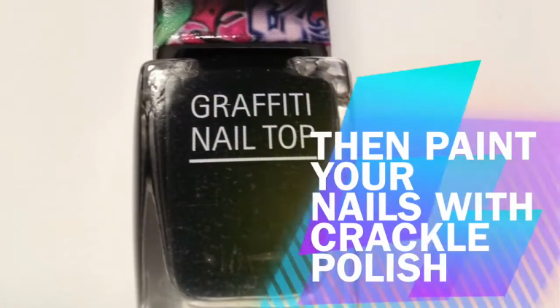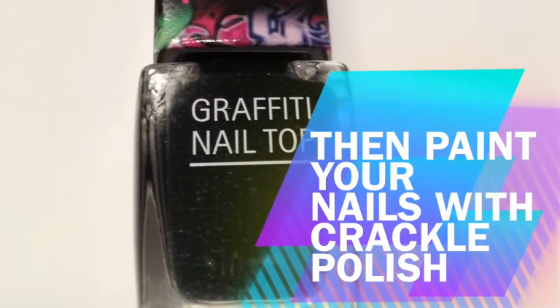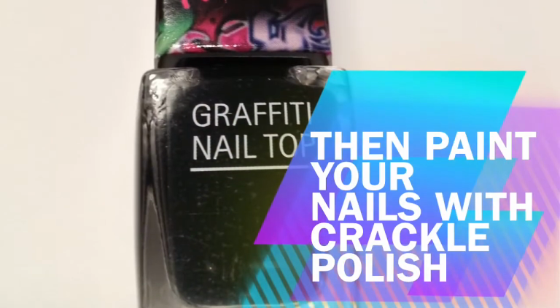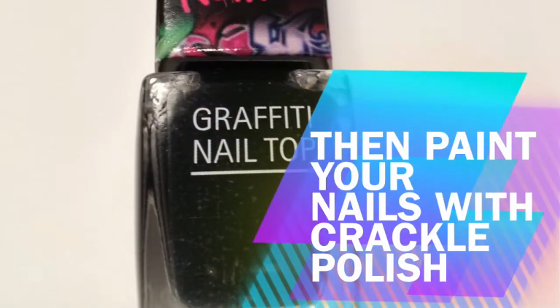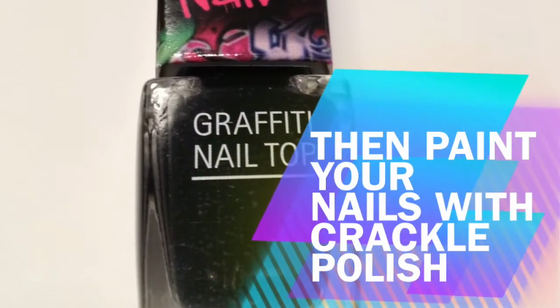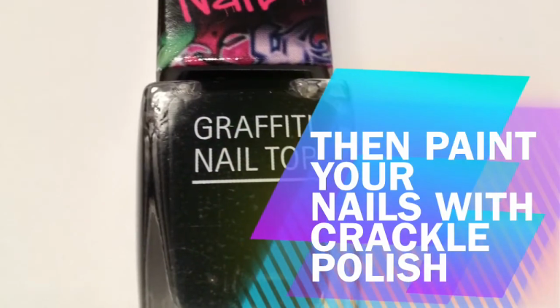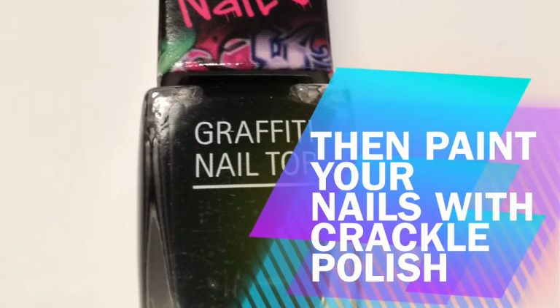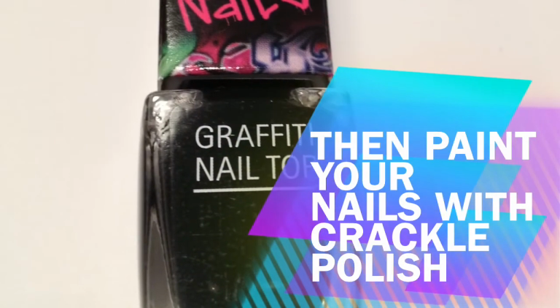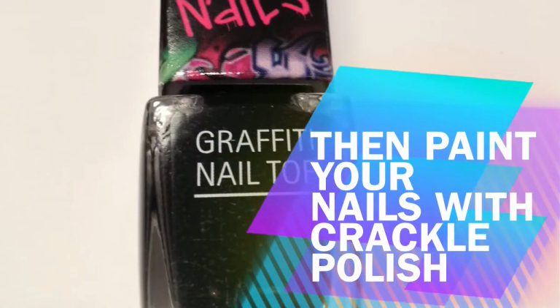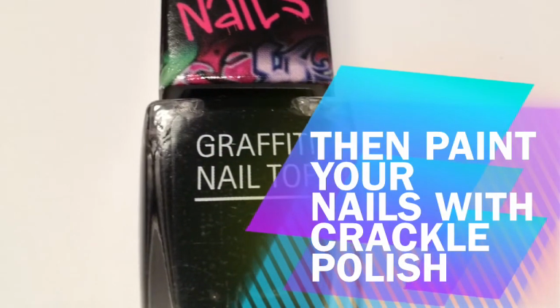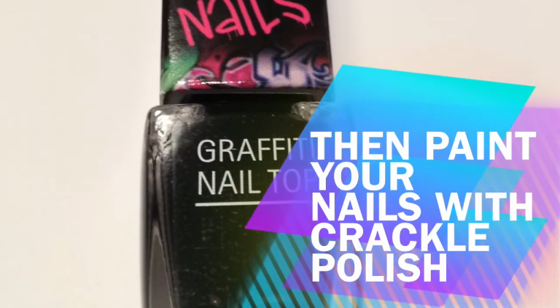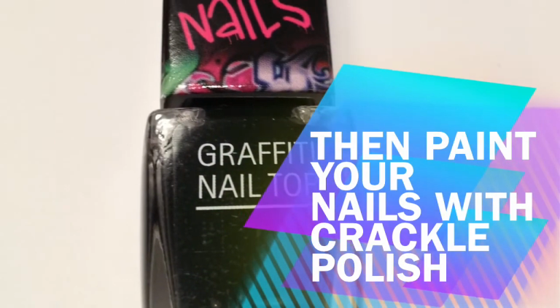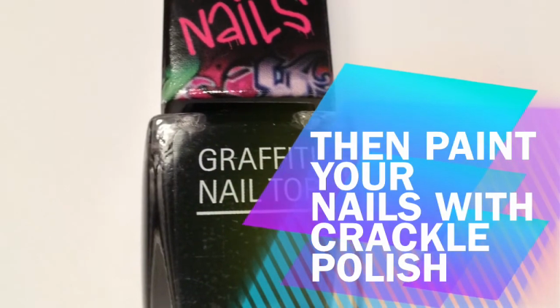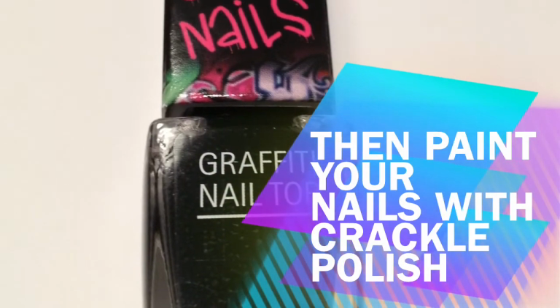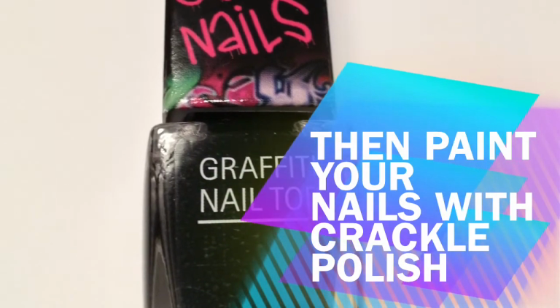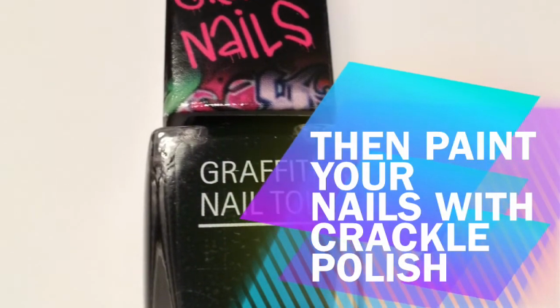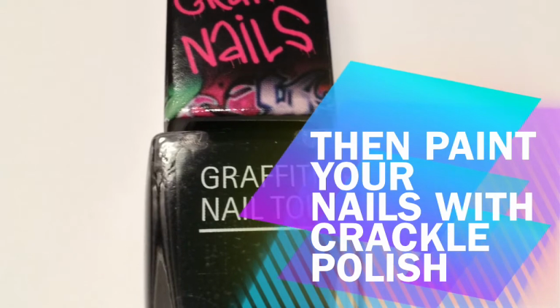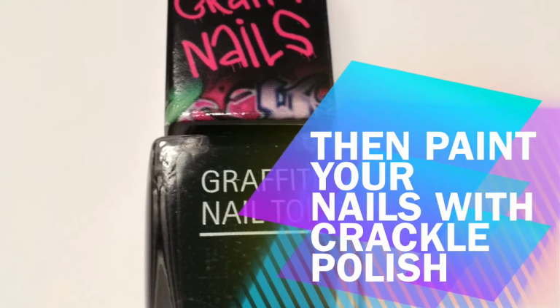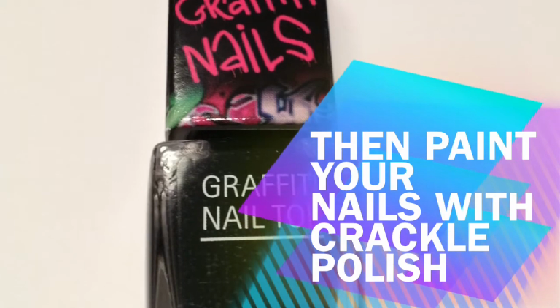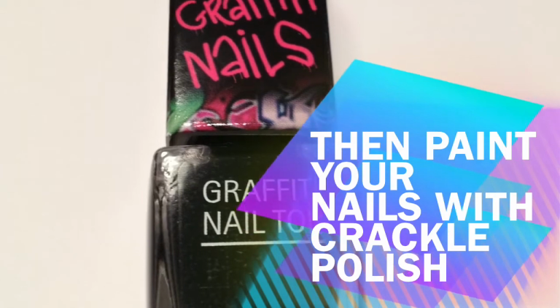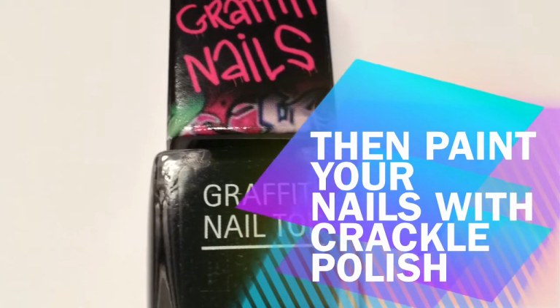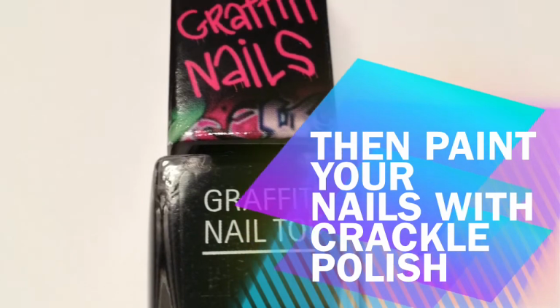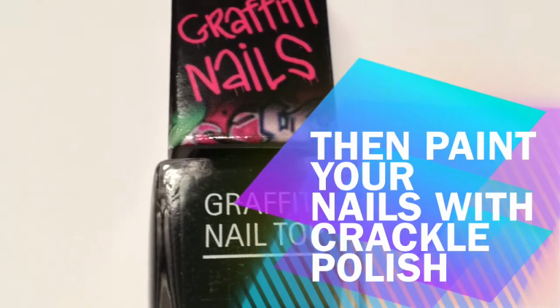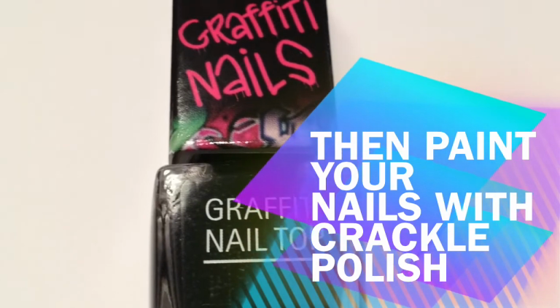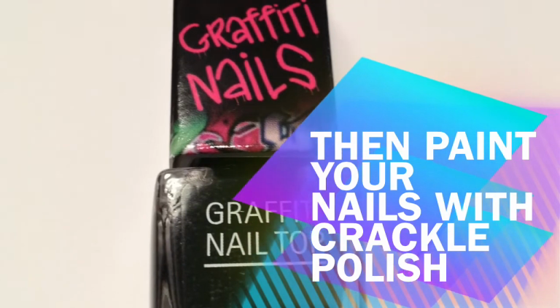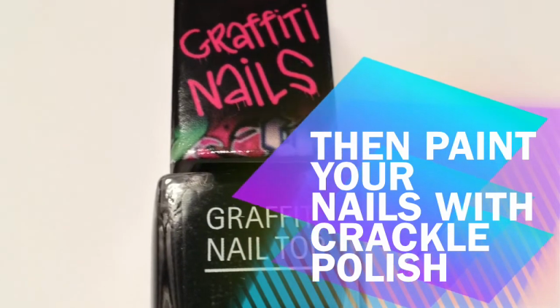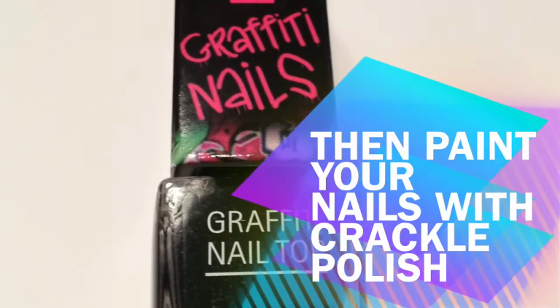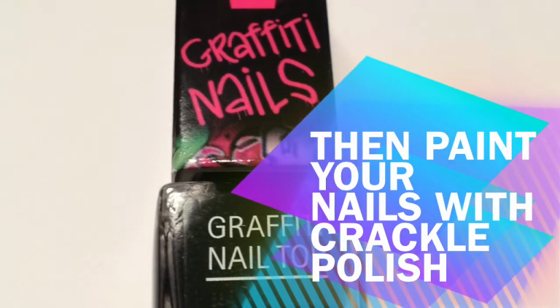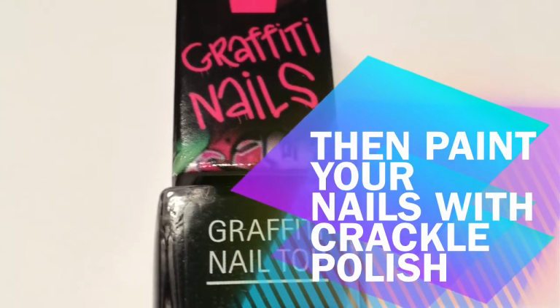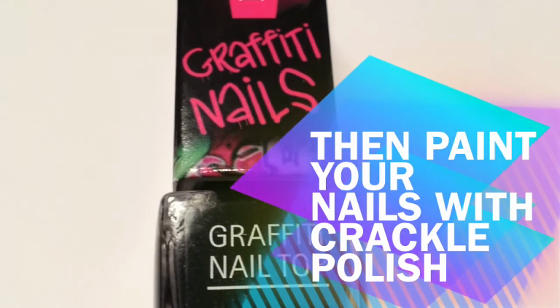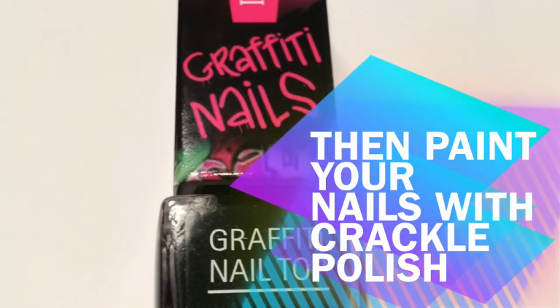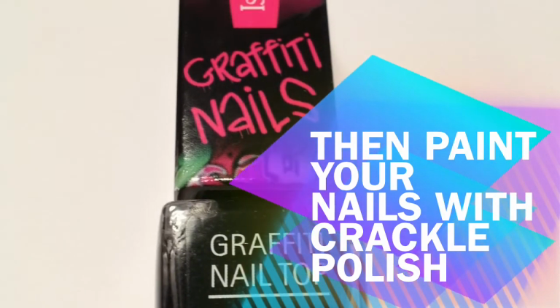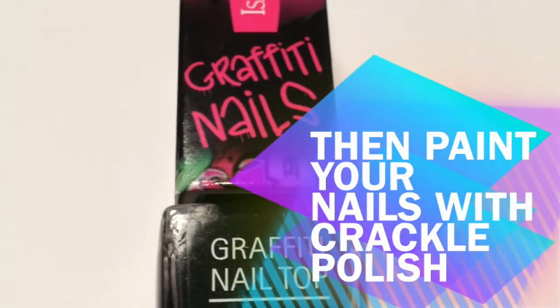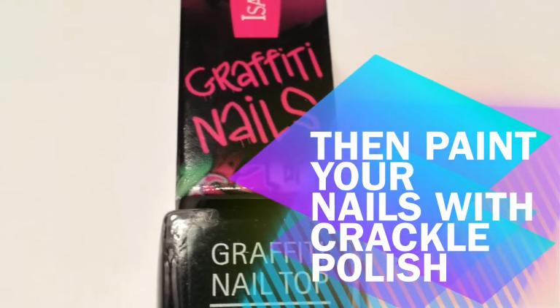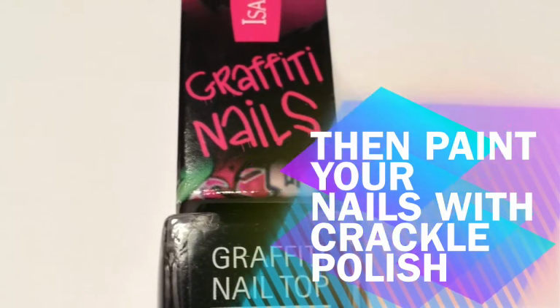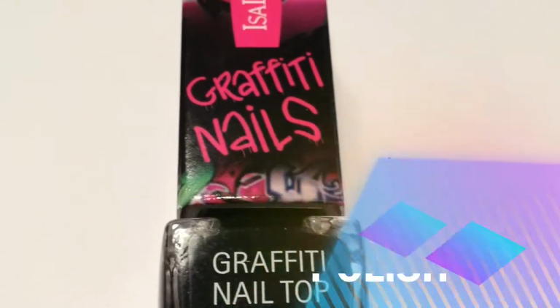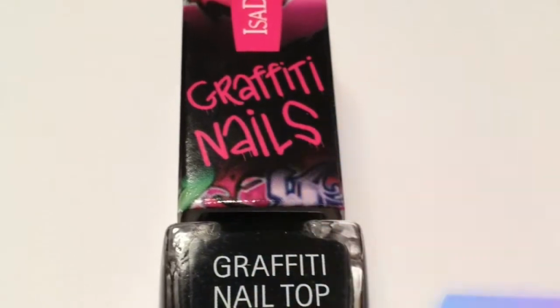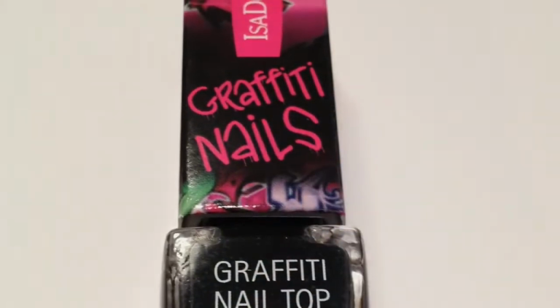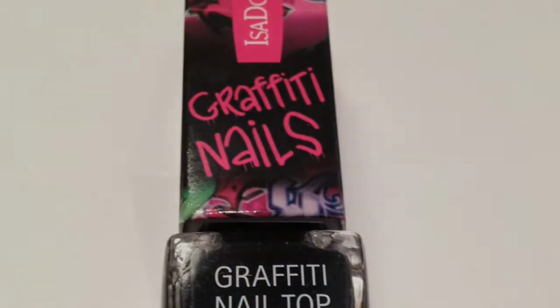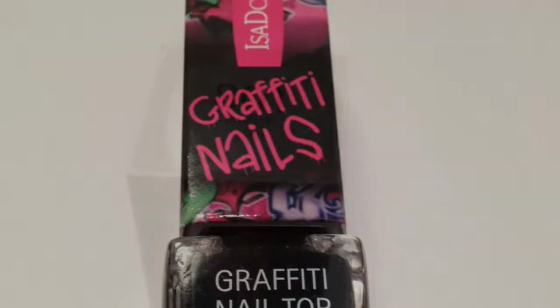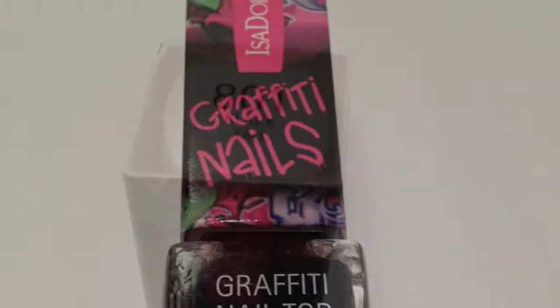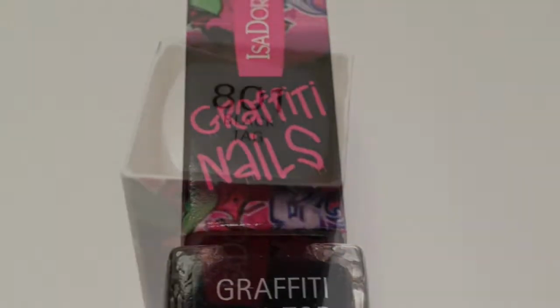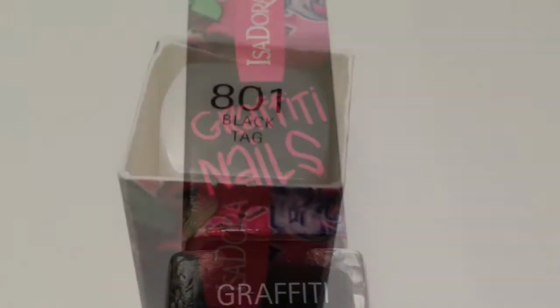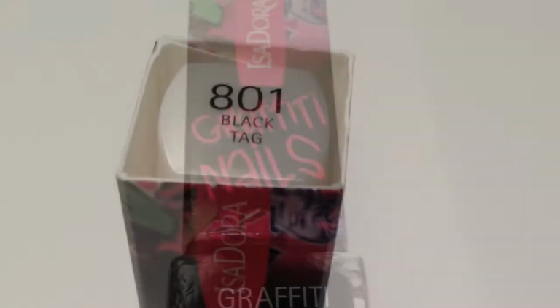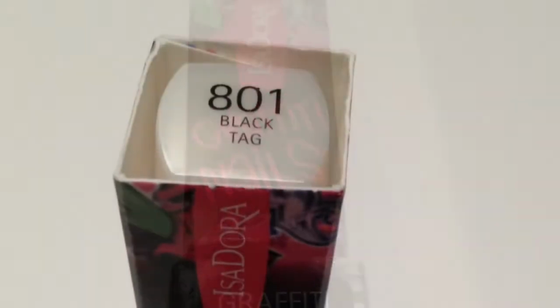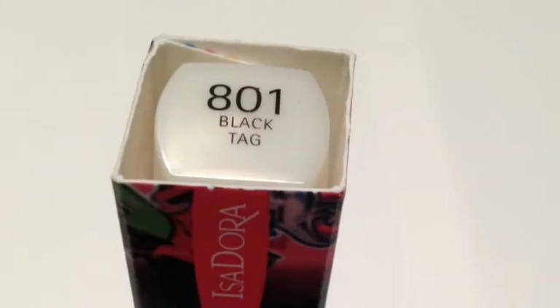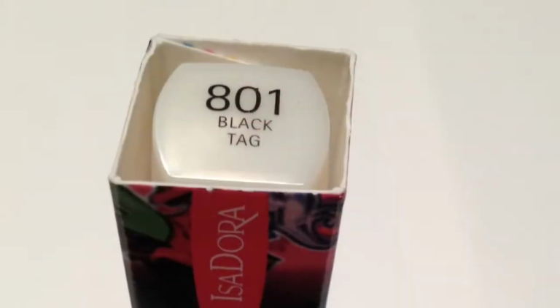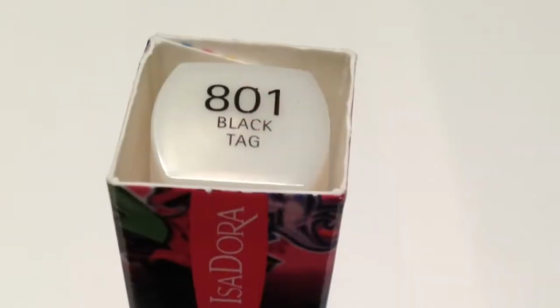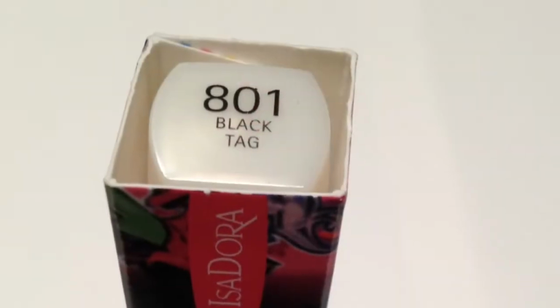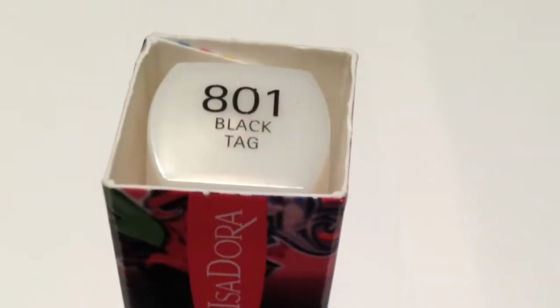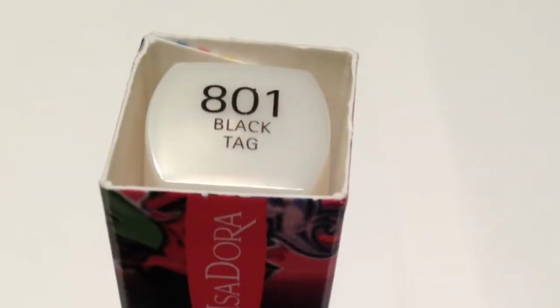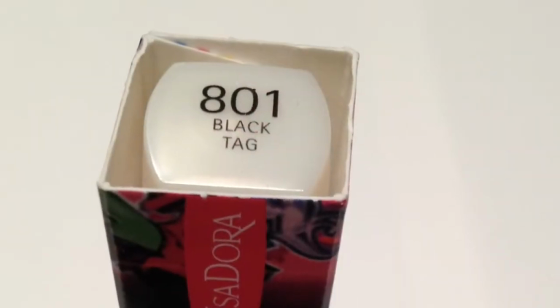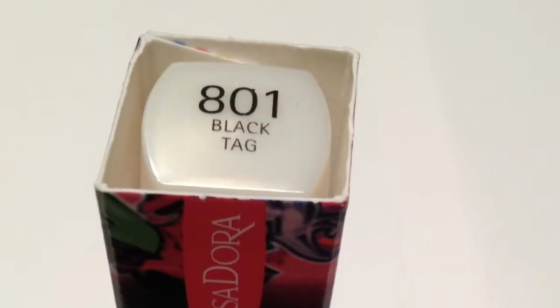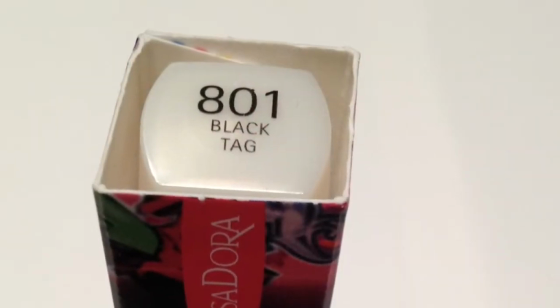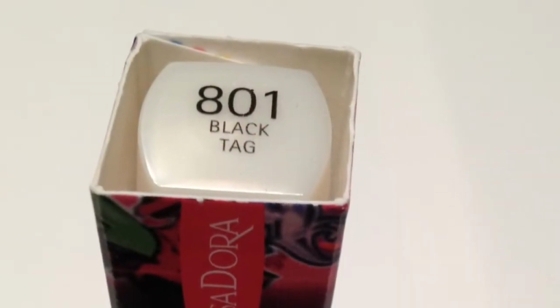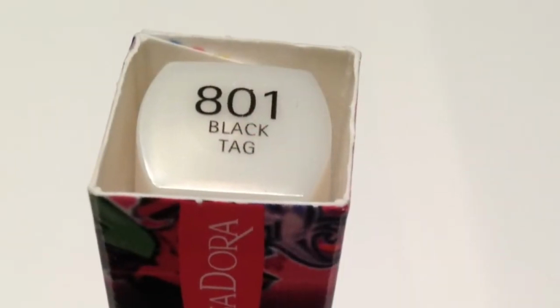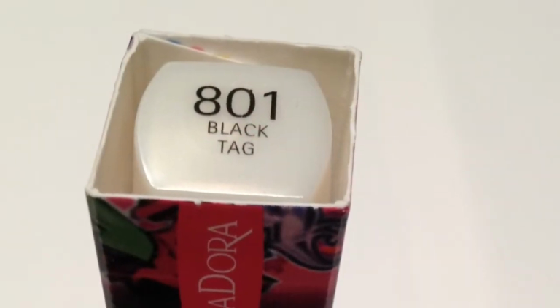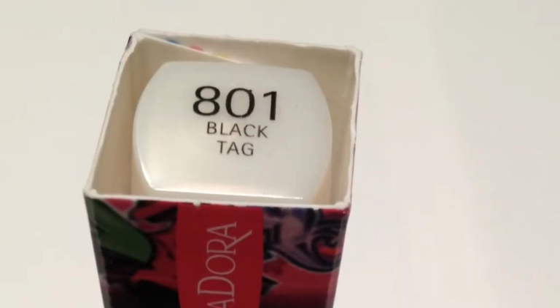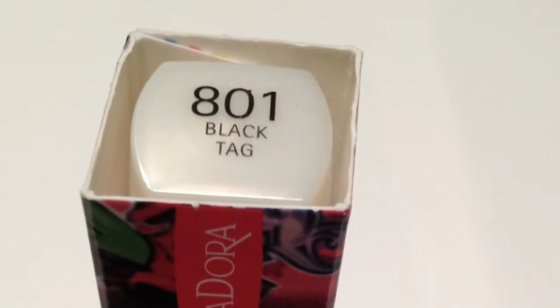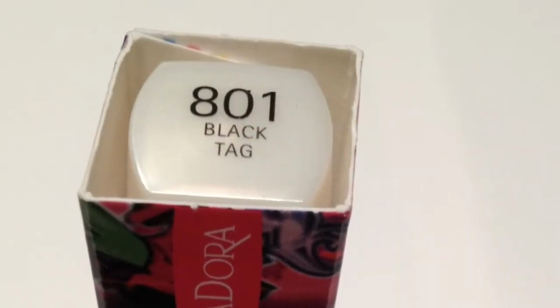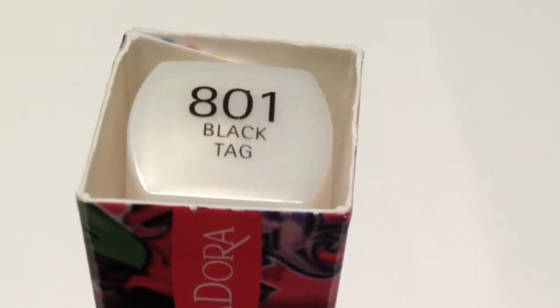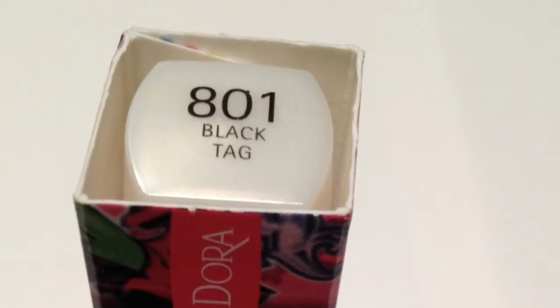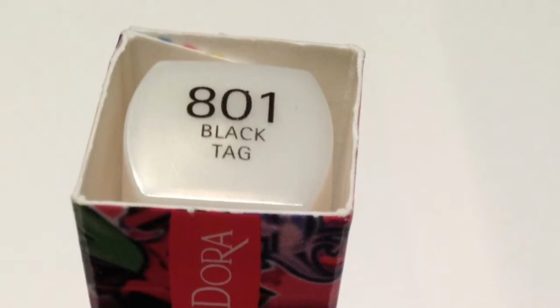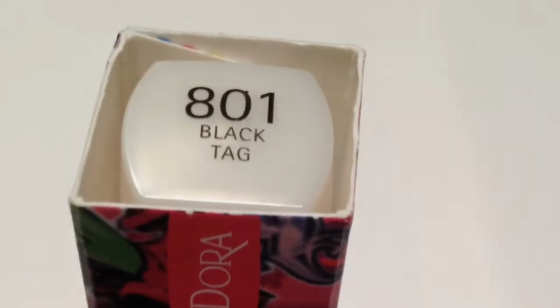Then use a crackle polish. I used Graffiti Nail Top by Isadora, in 801 Black Tag.